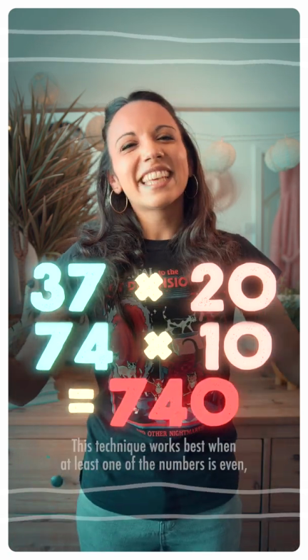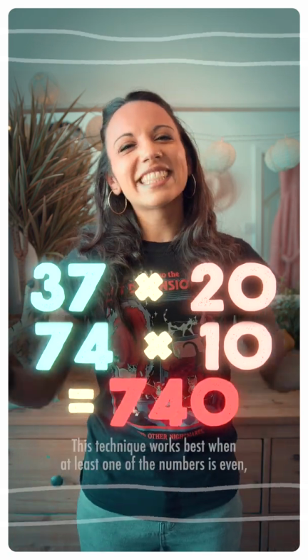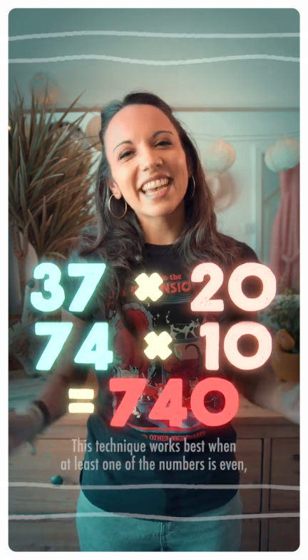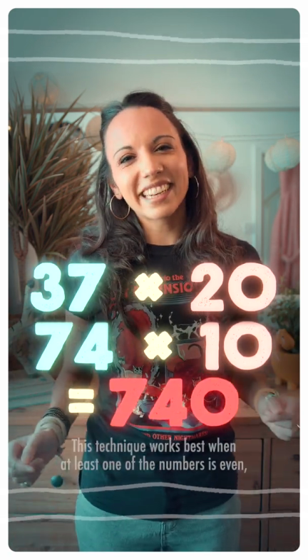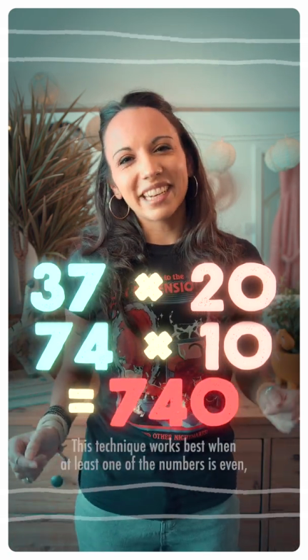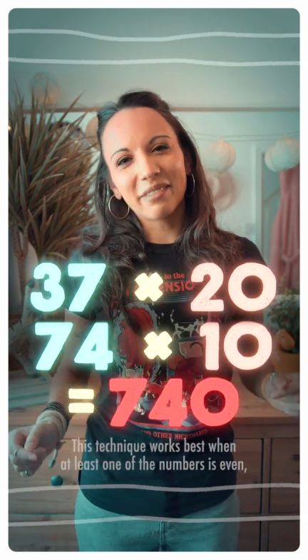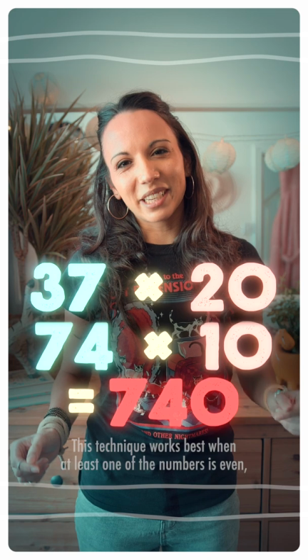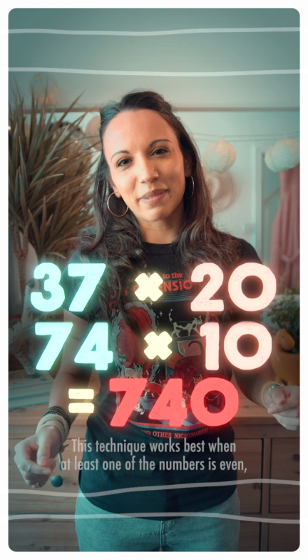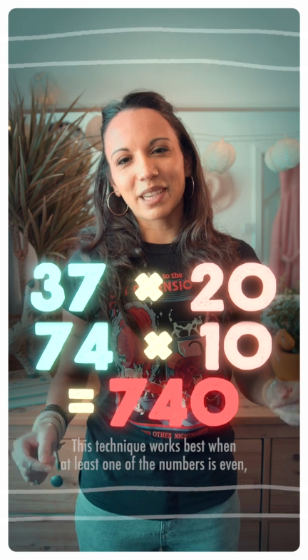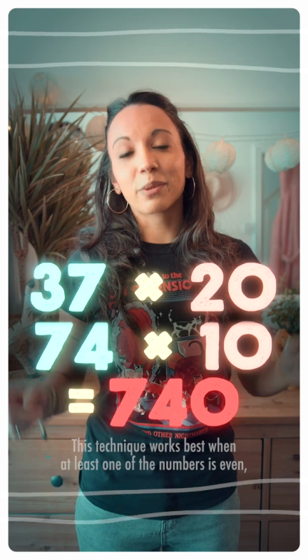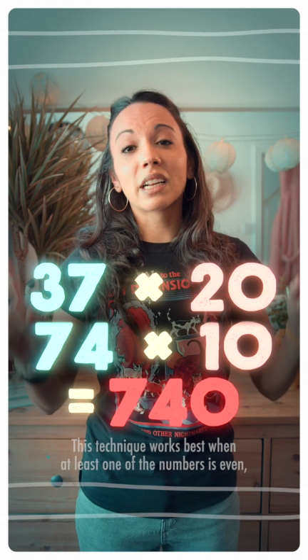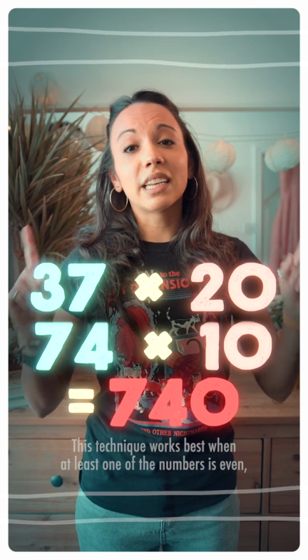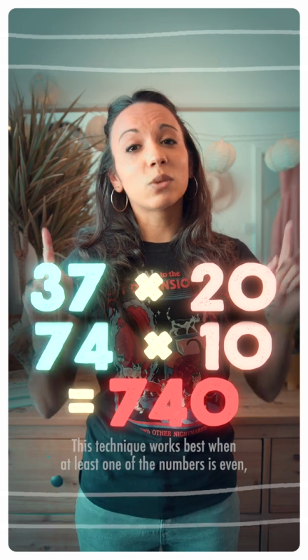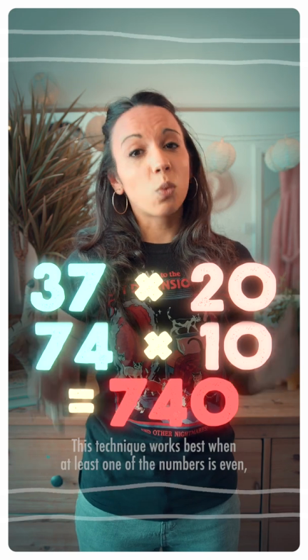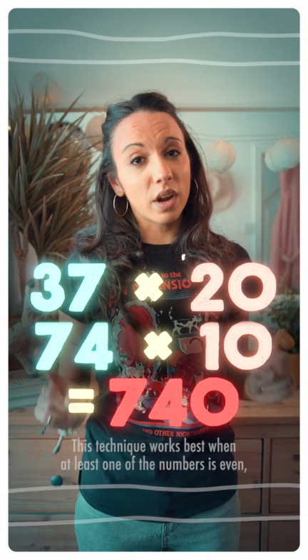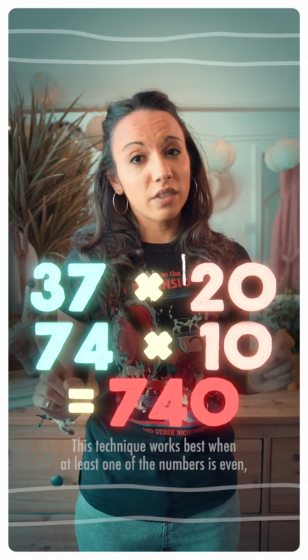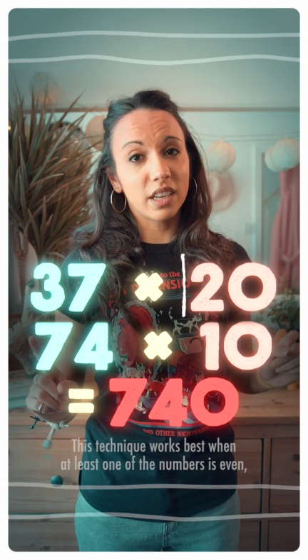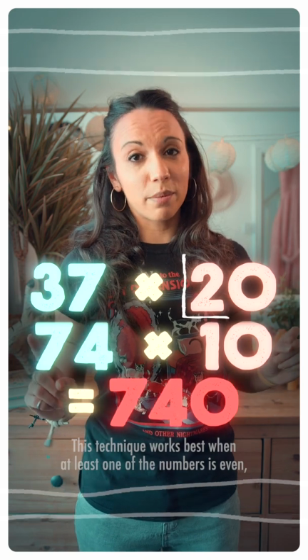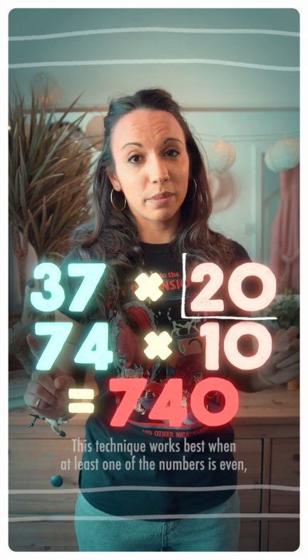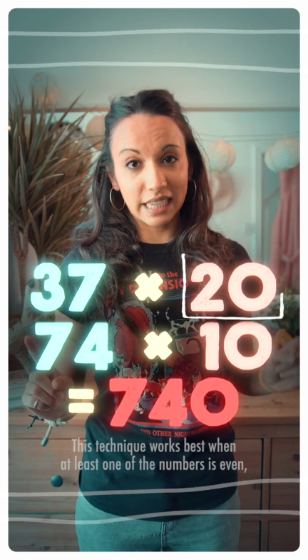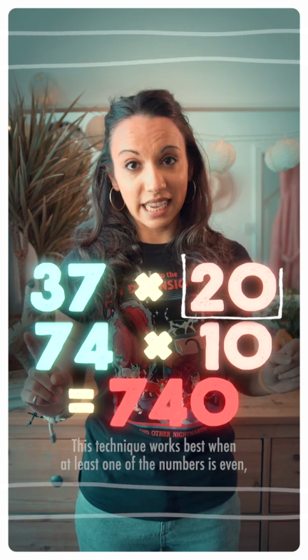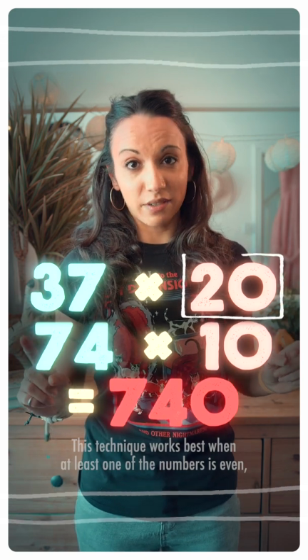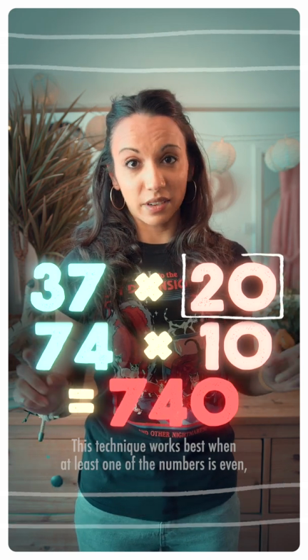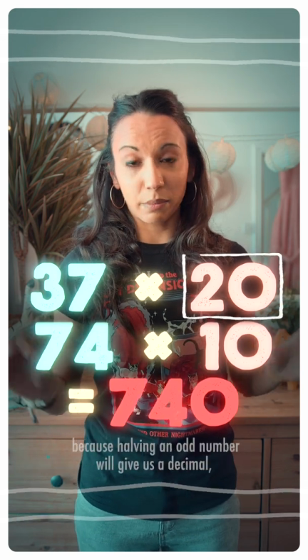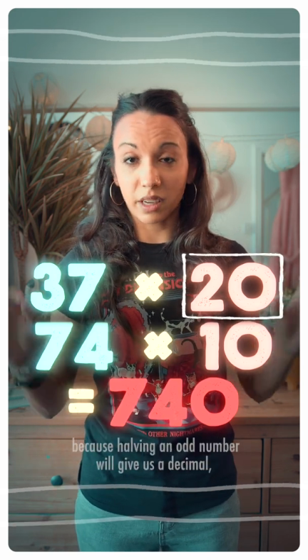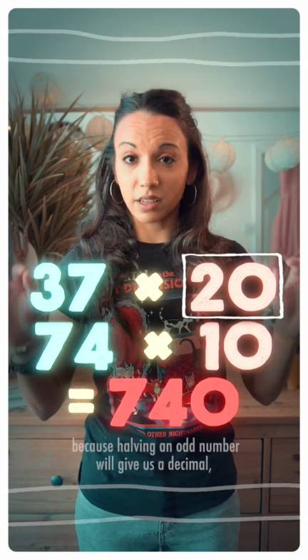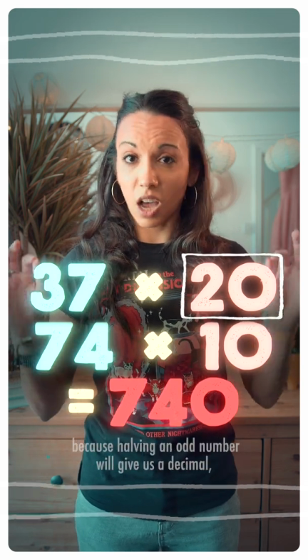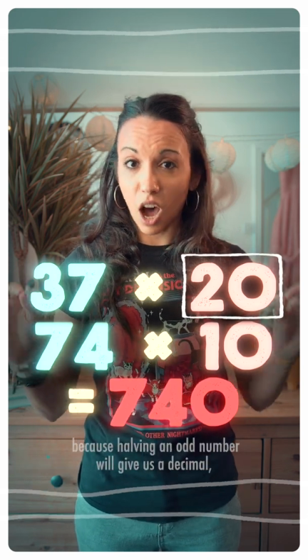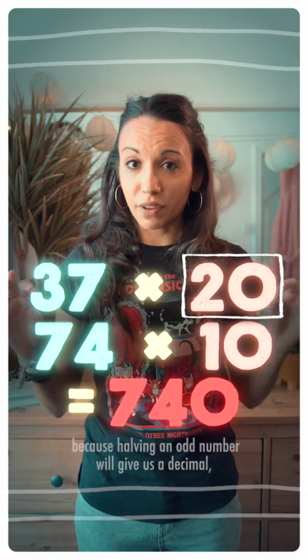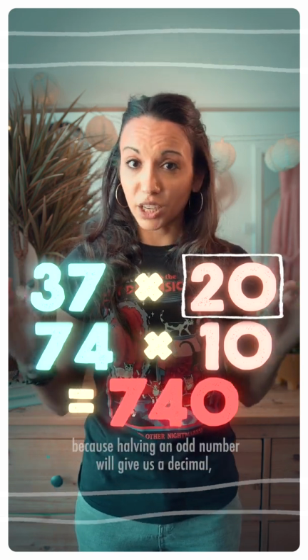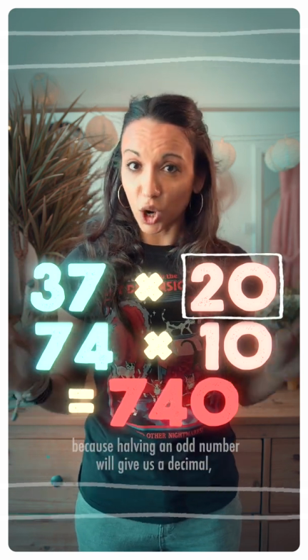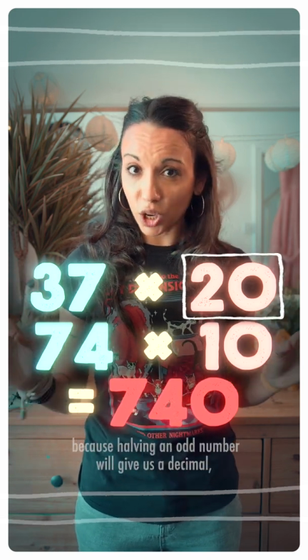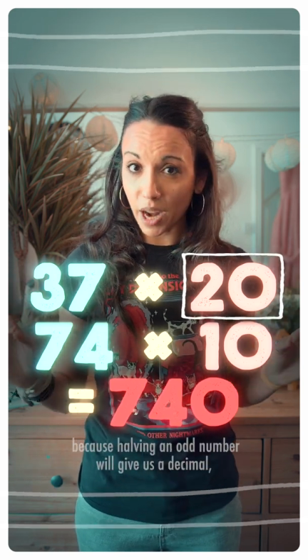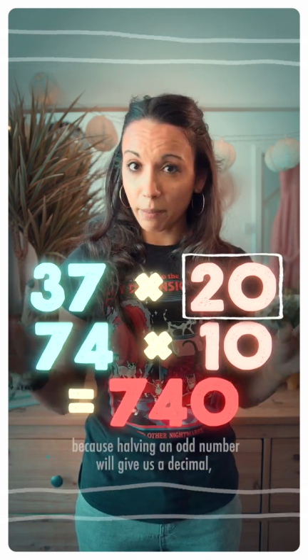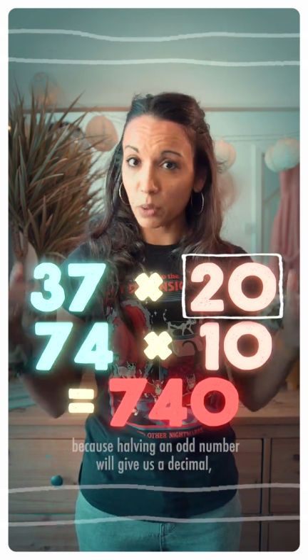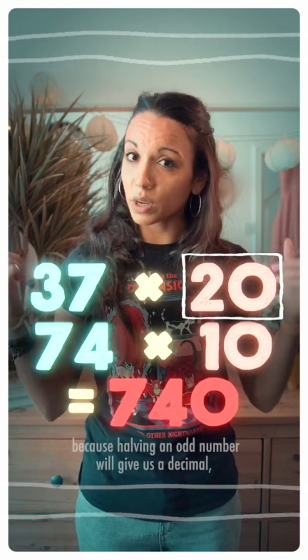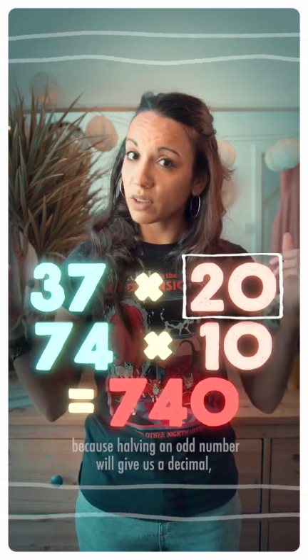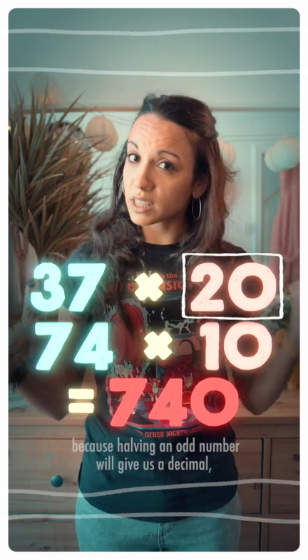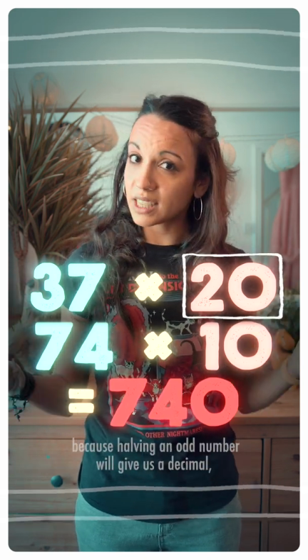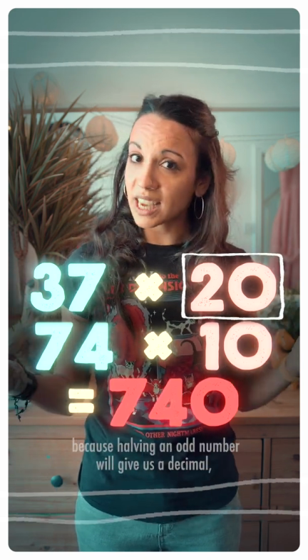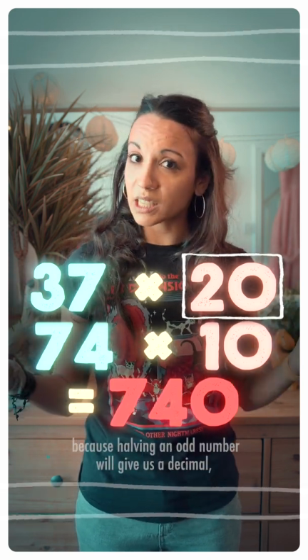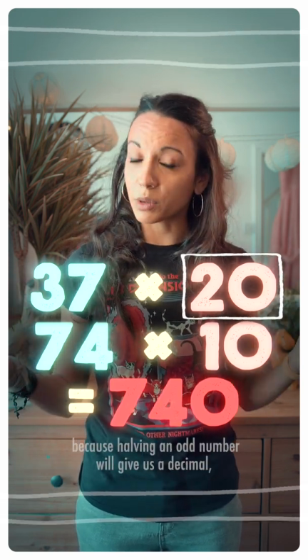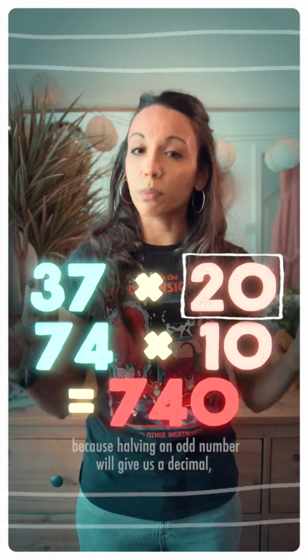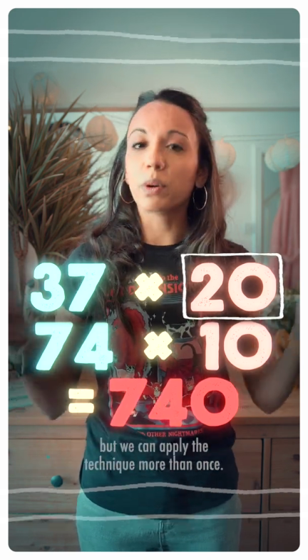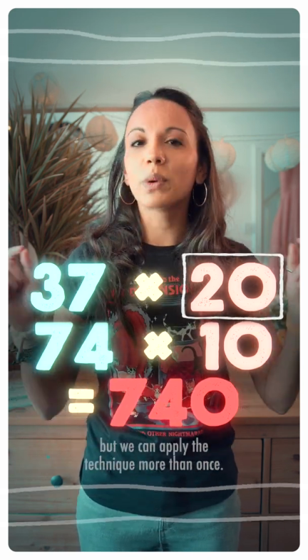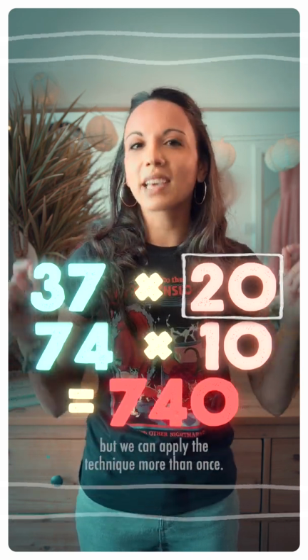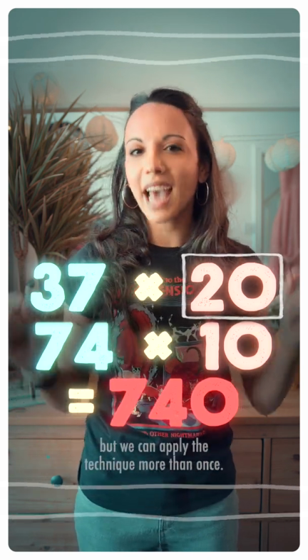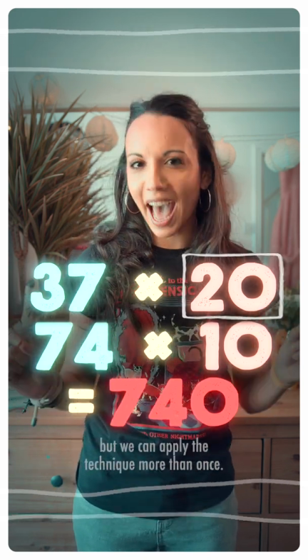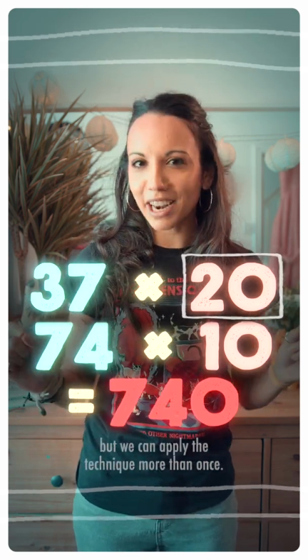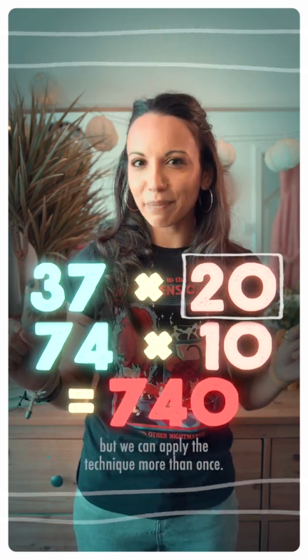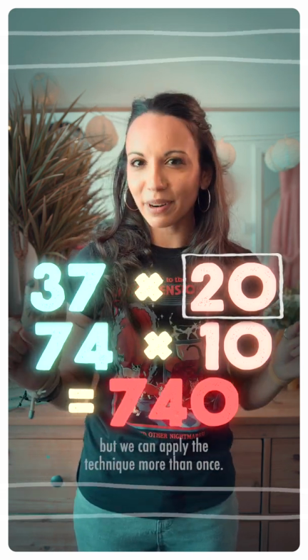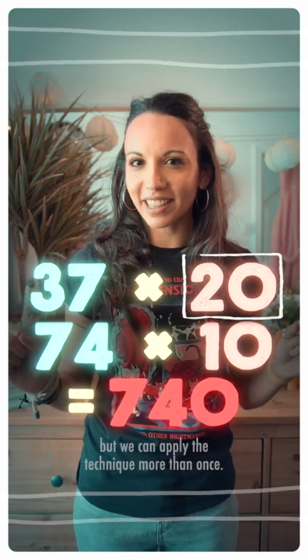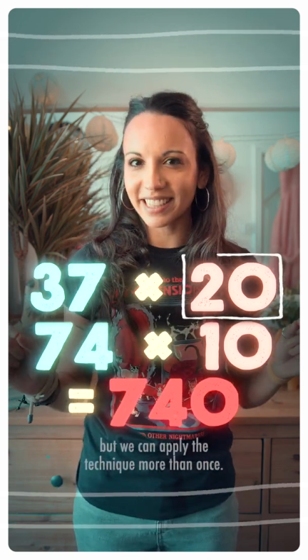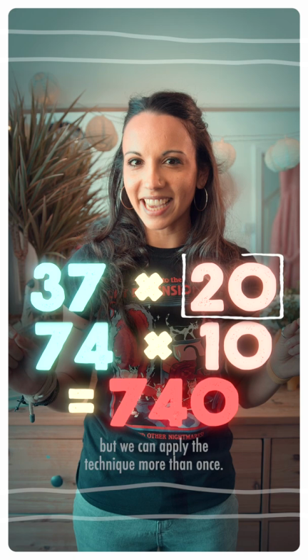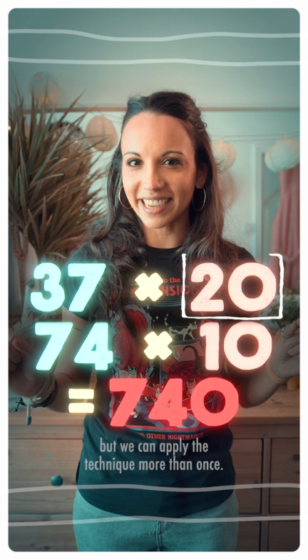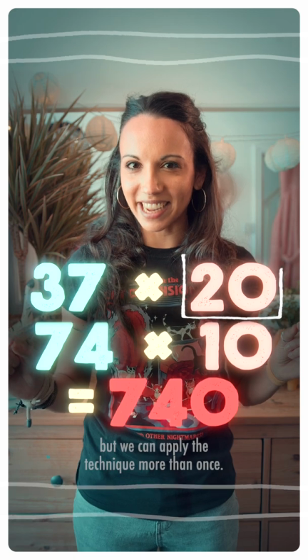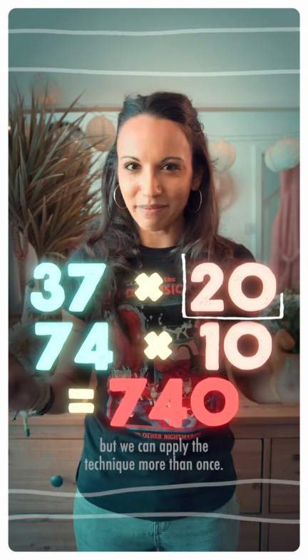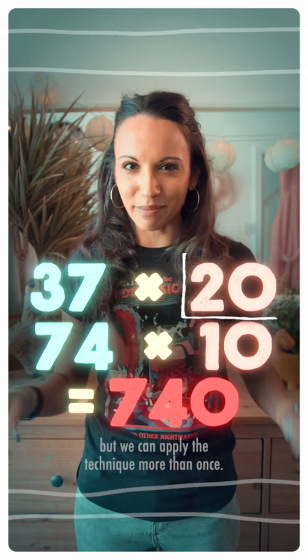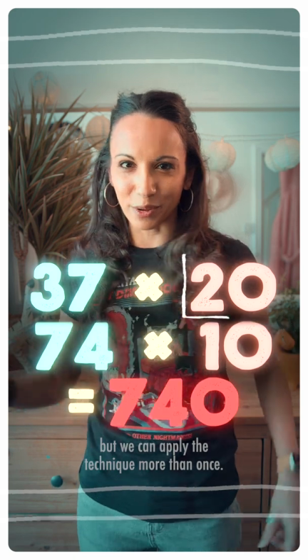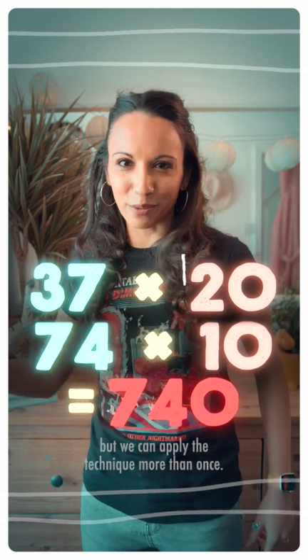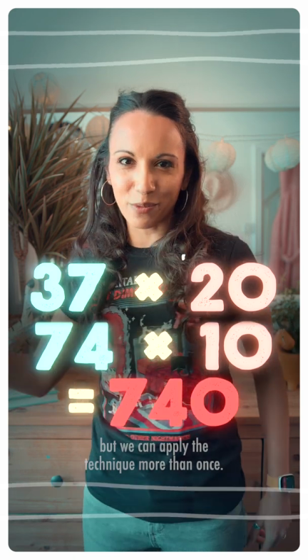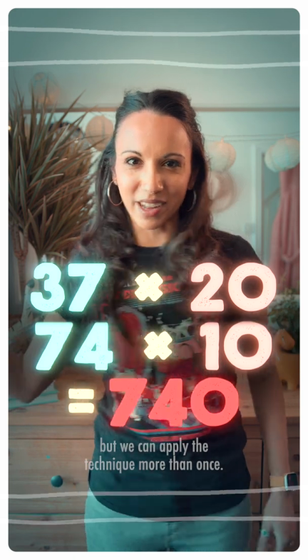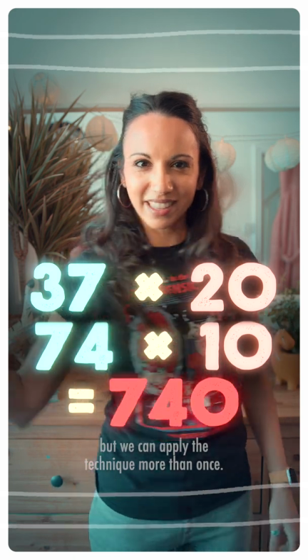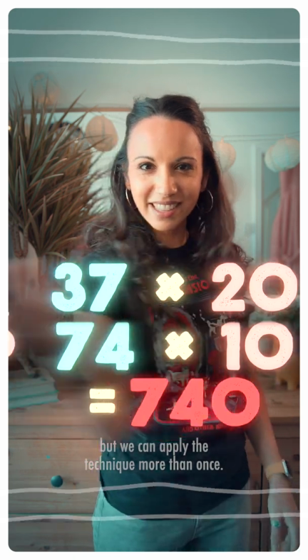This technique works best when at least one of the numbers is even, because halving an odd number will give us a decimal, but we can apply the technique more than once.